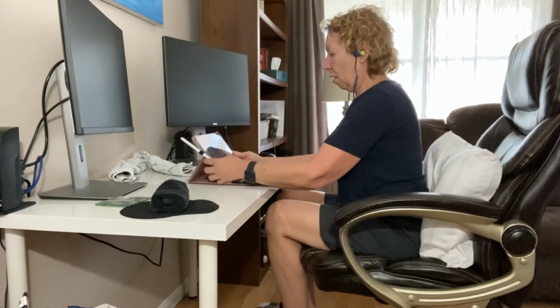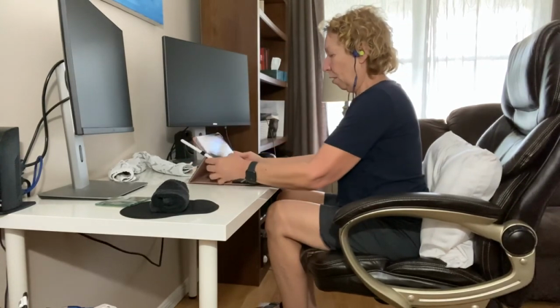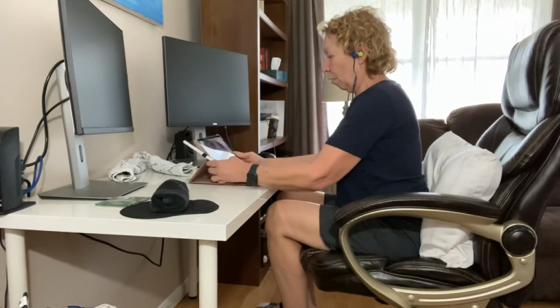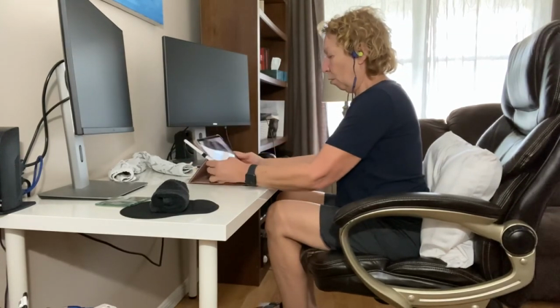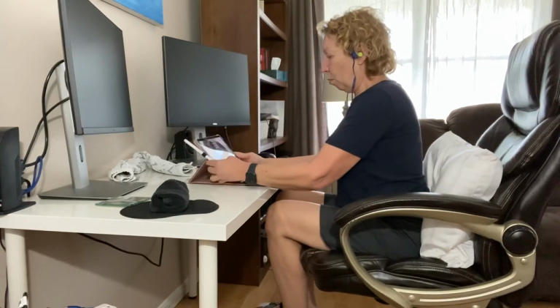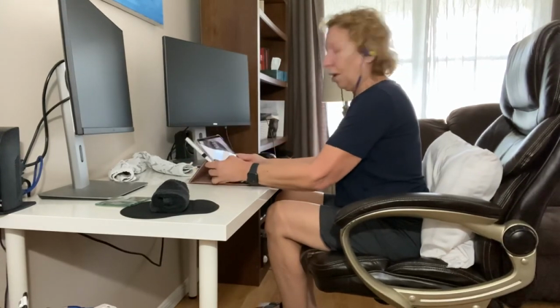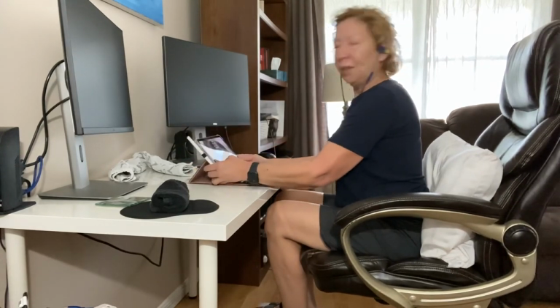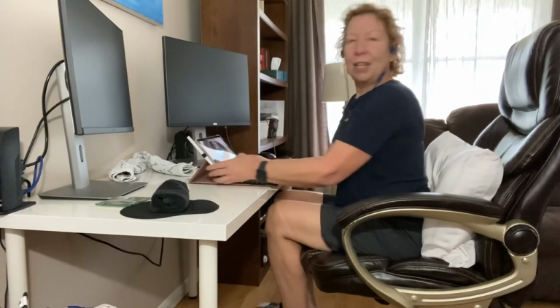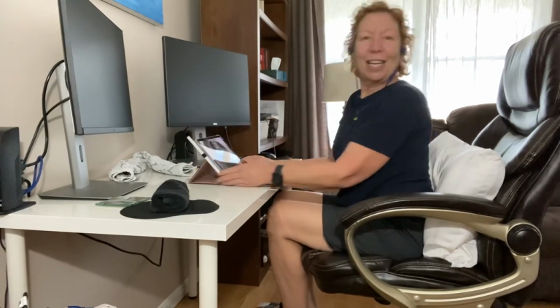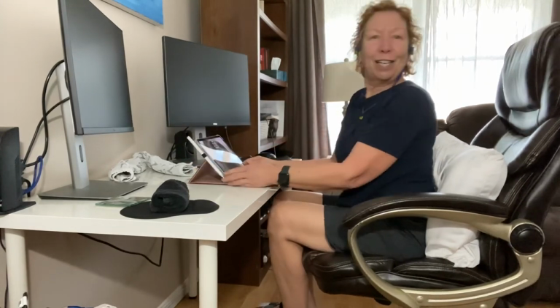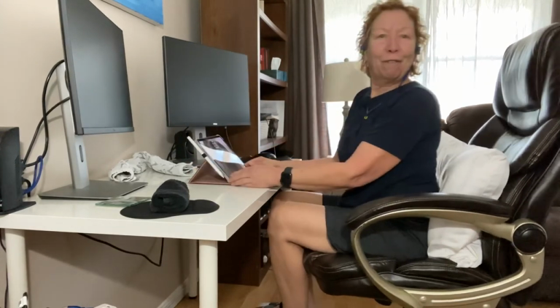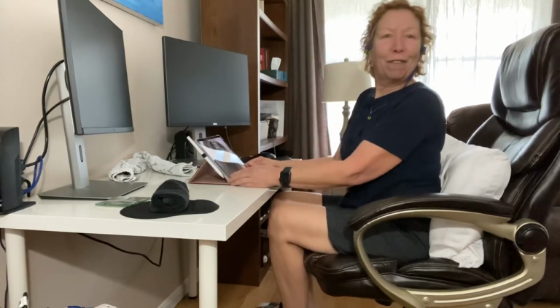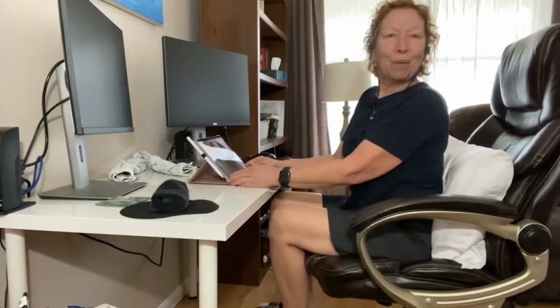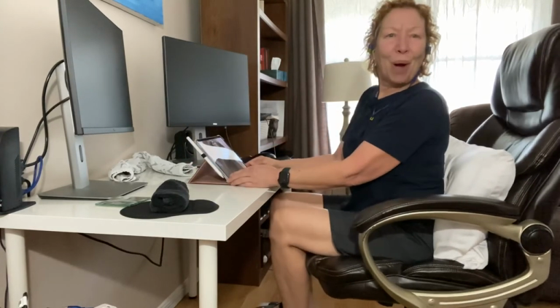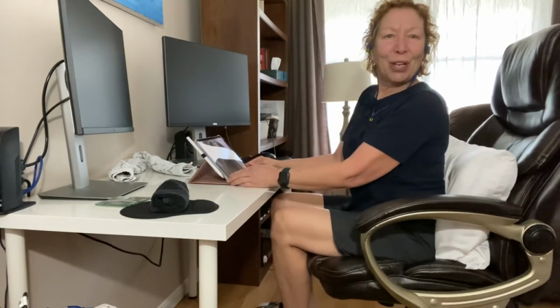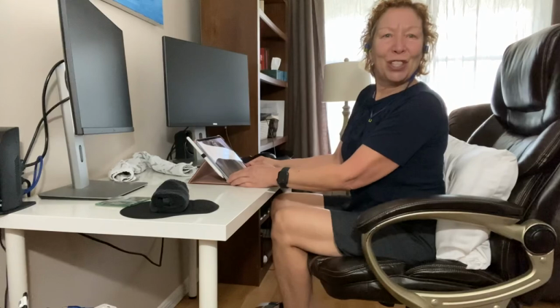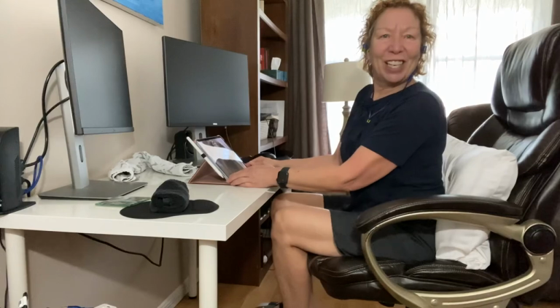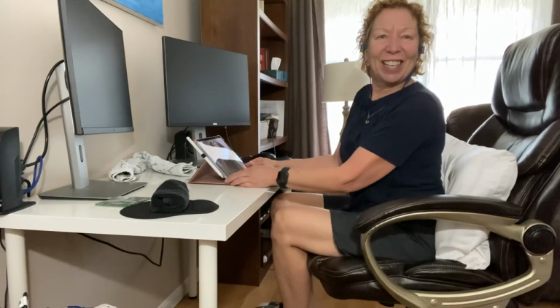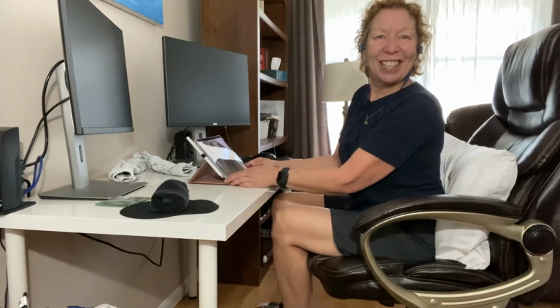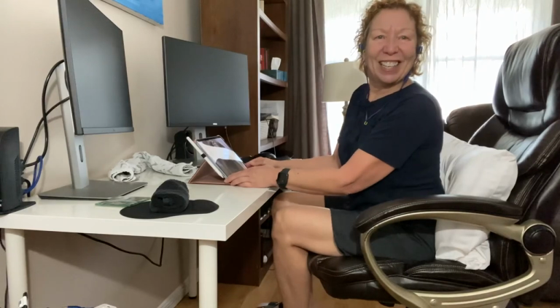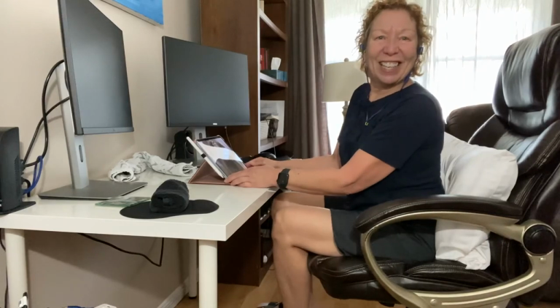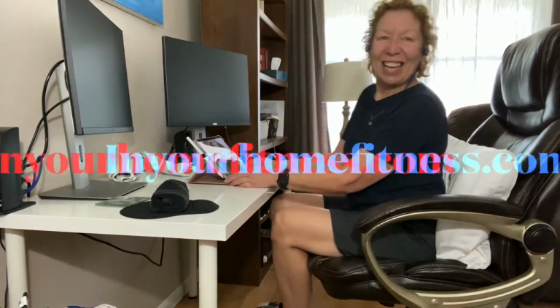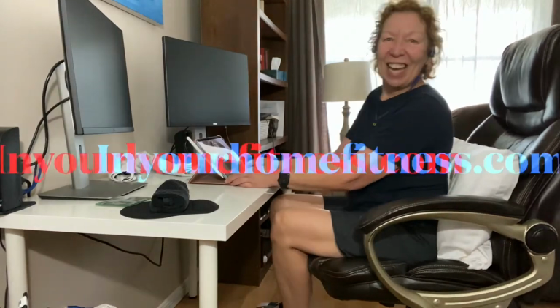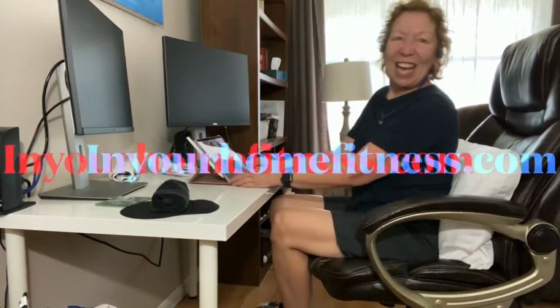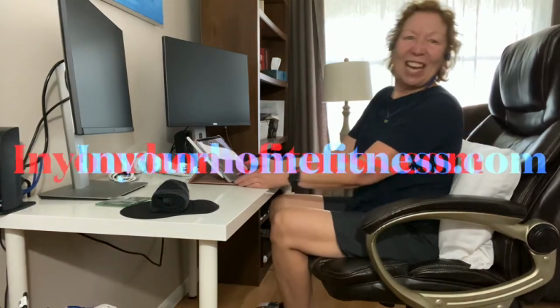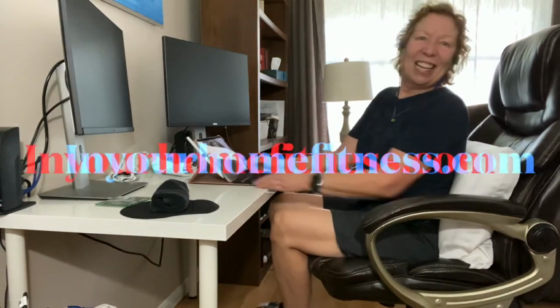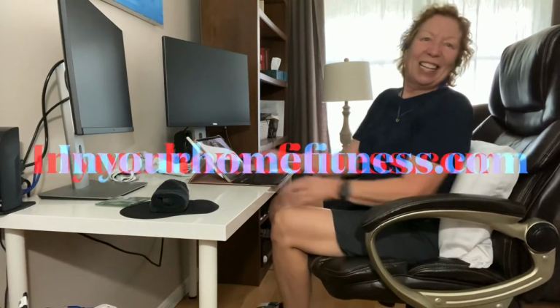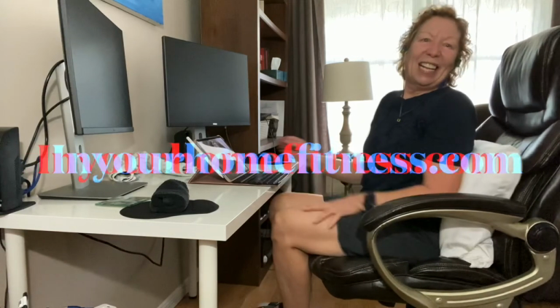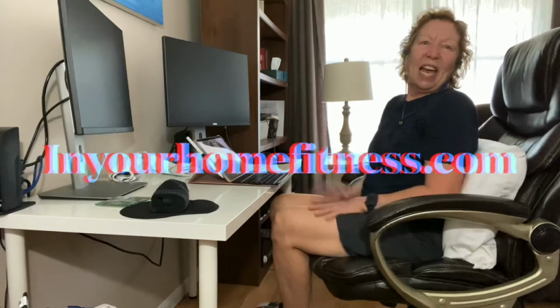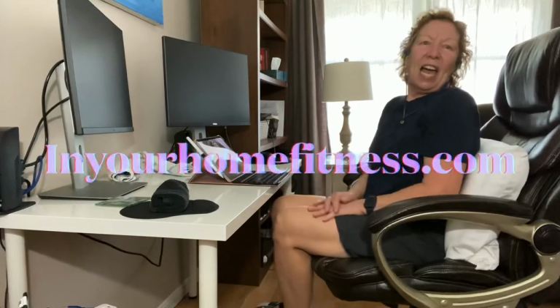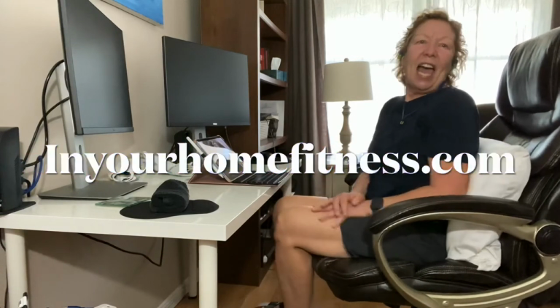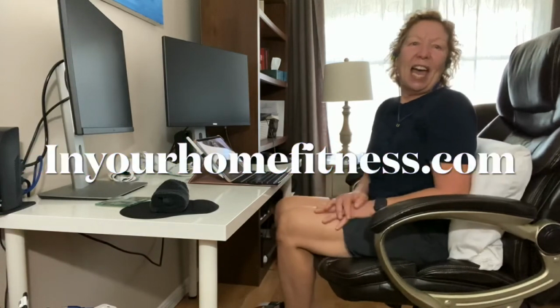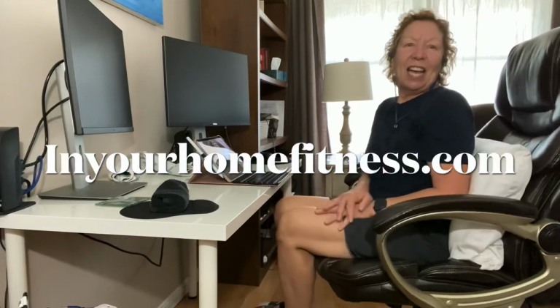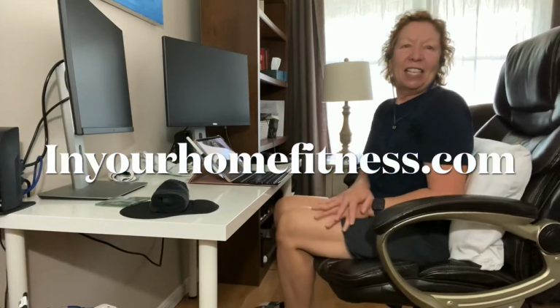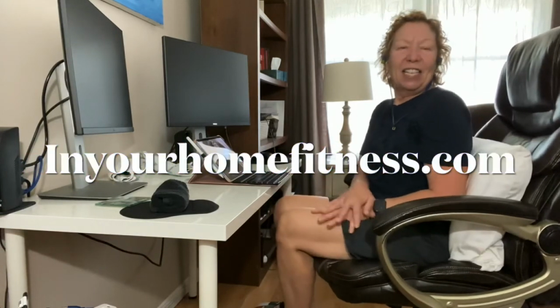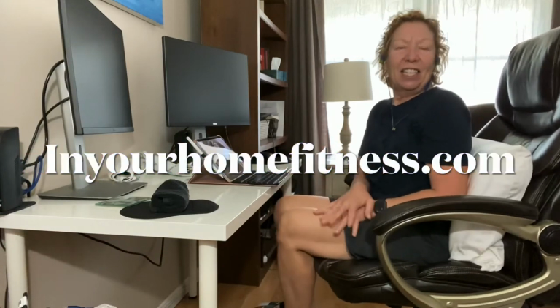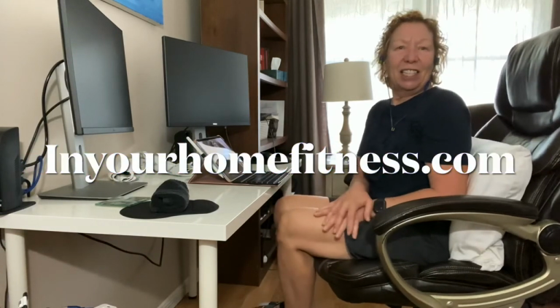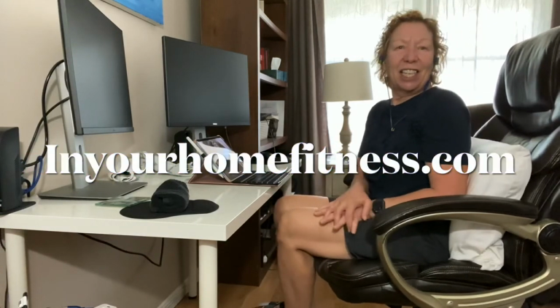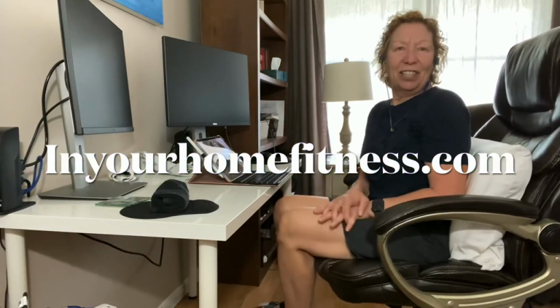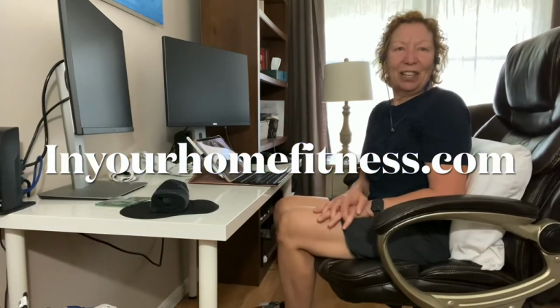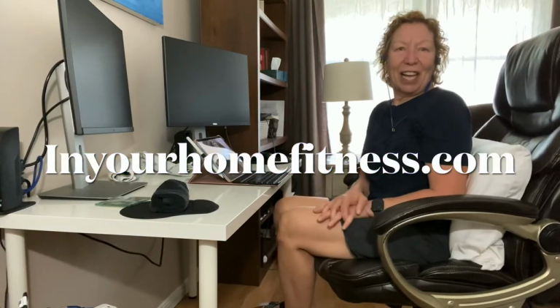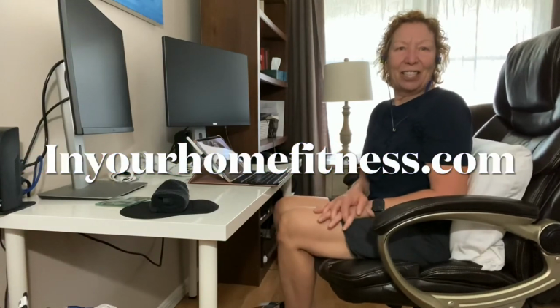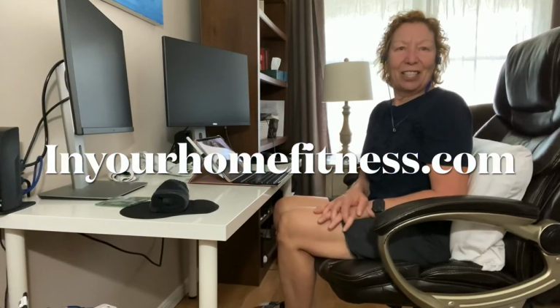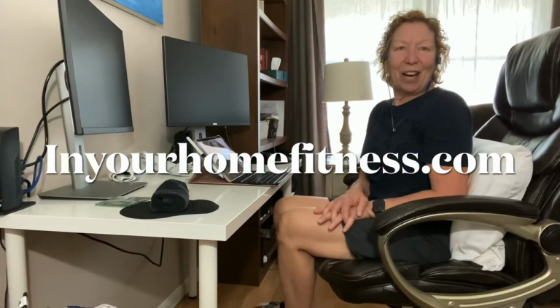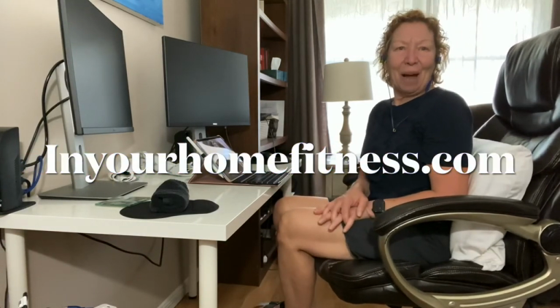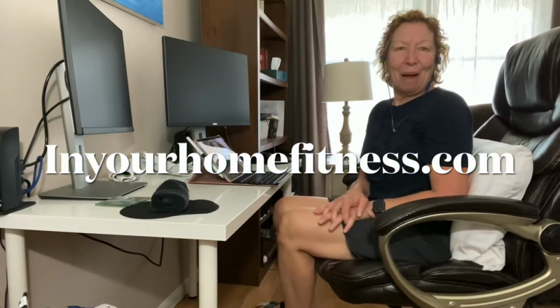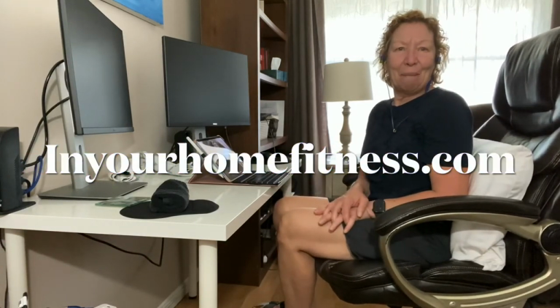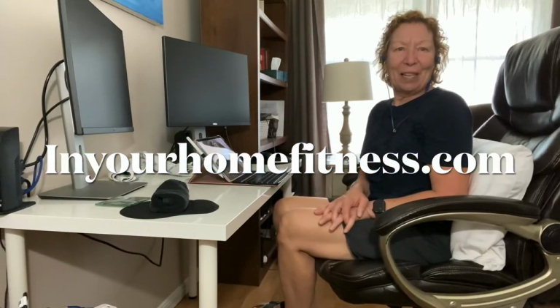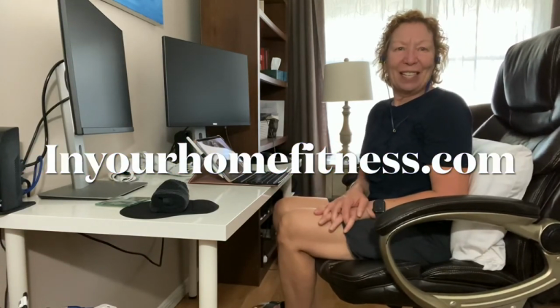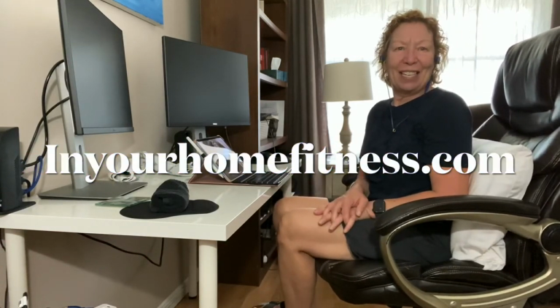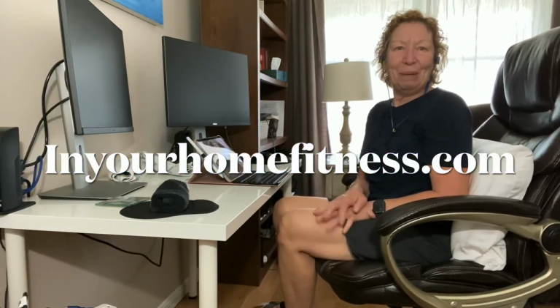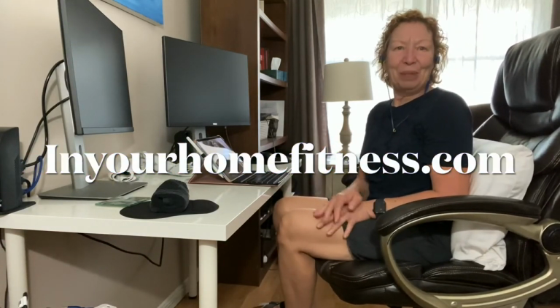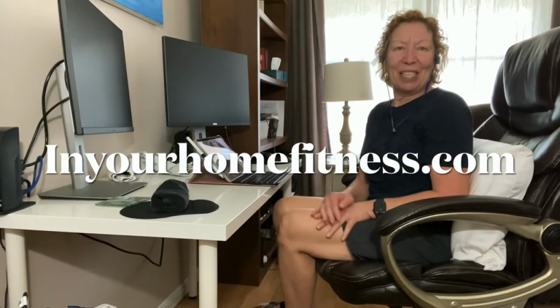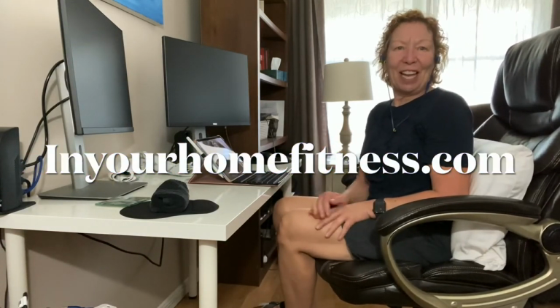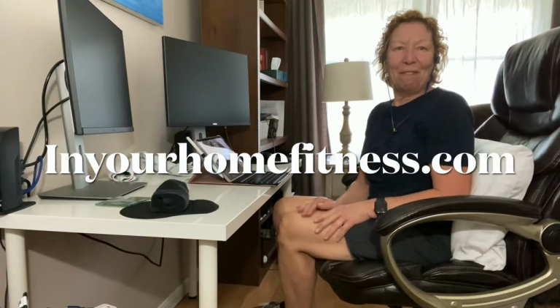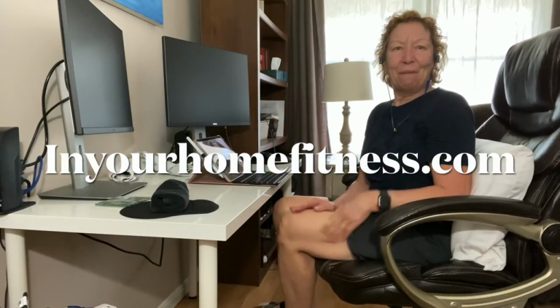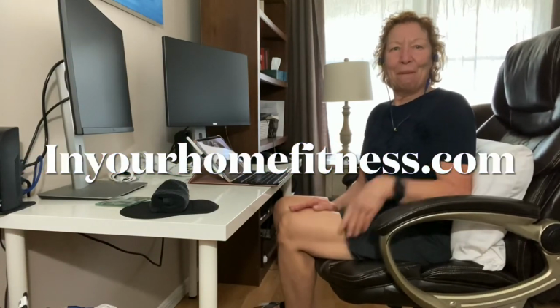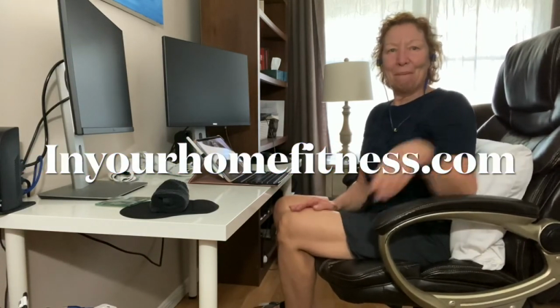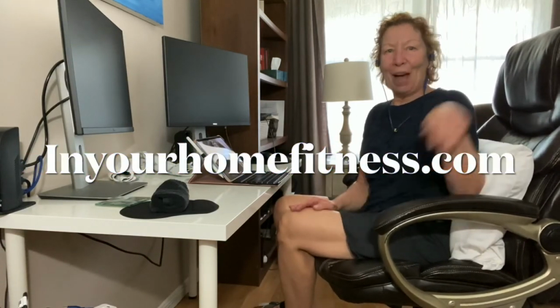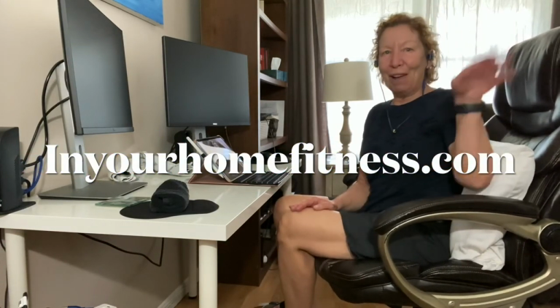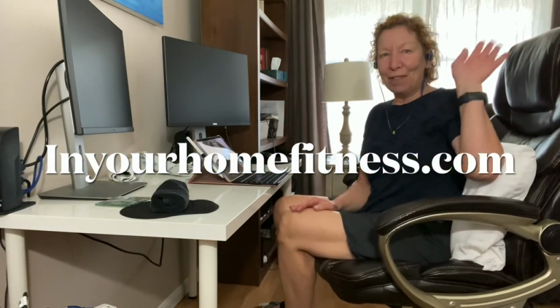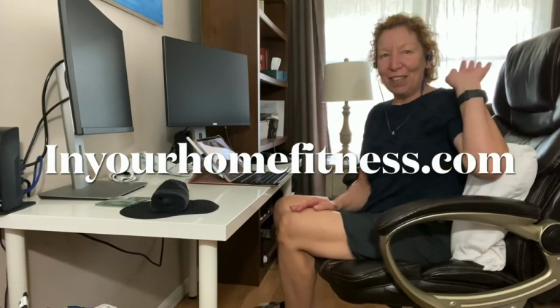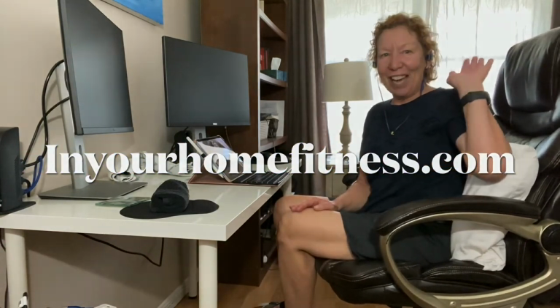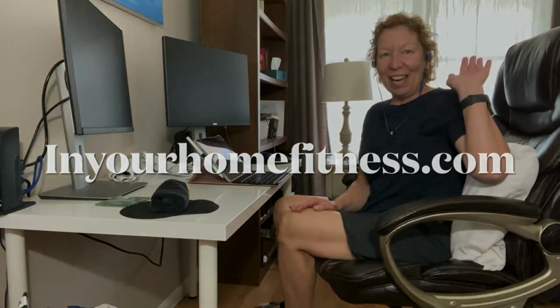Well, thank you for watching, and until next time keep safe. Bye for now.